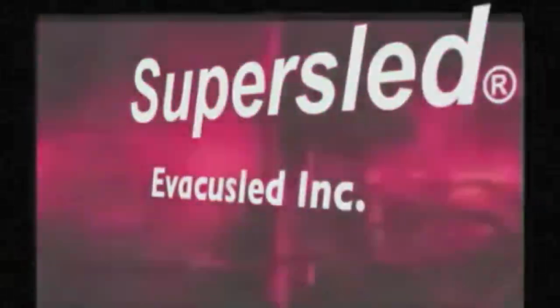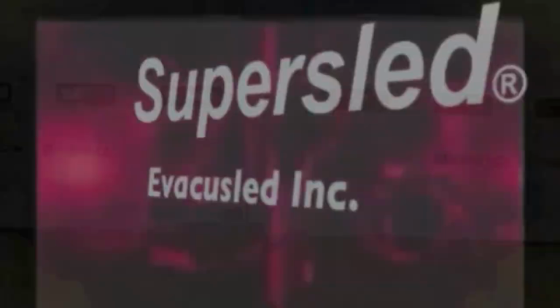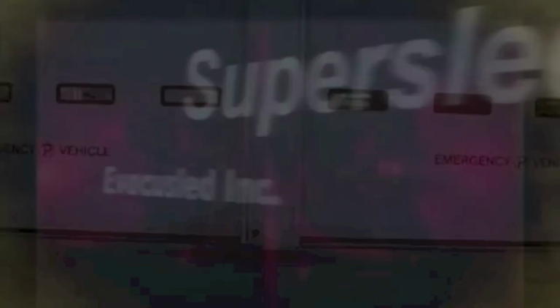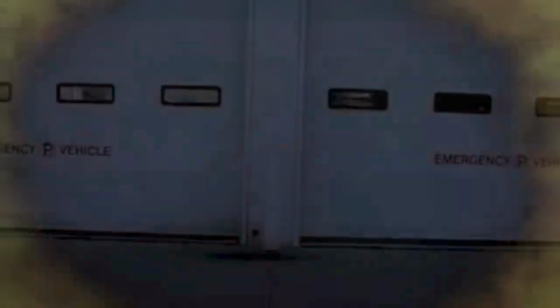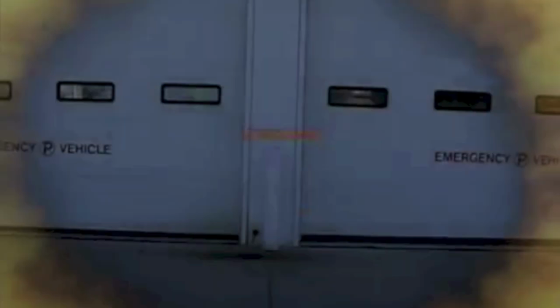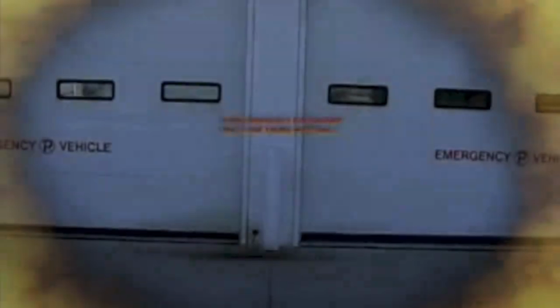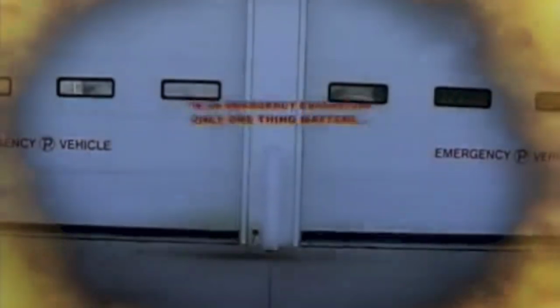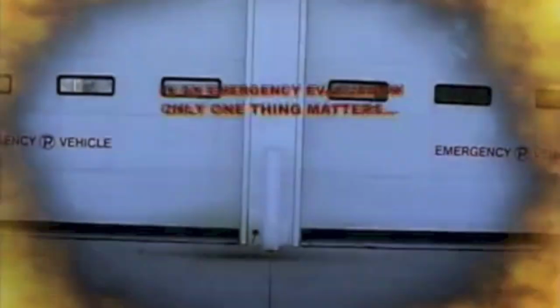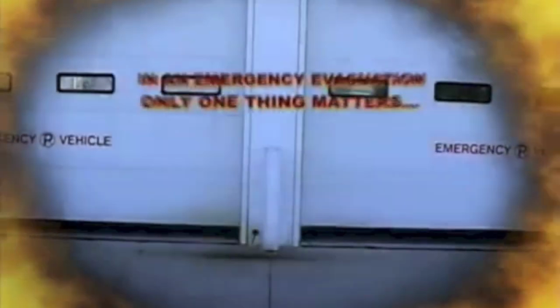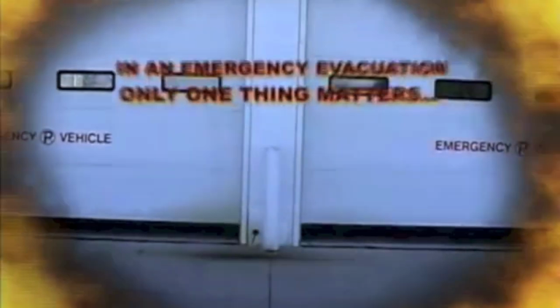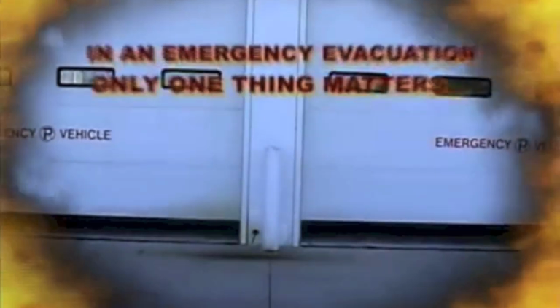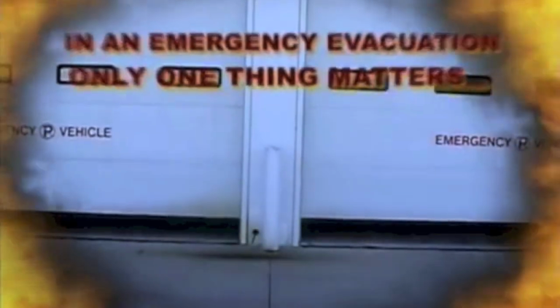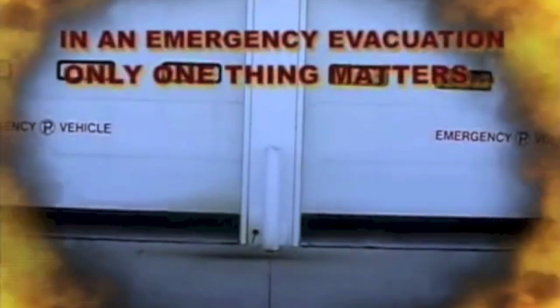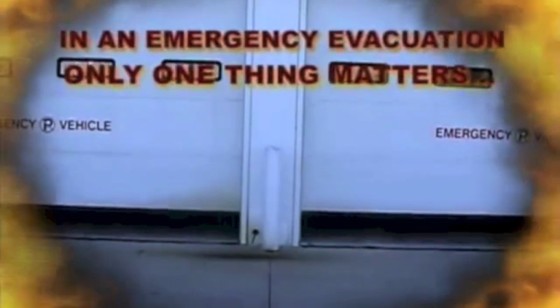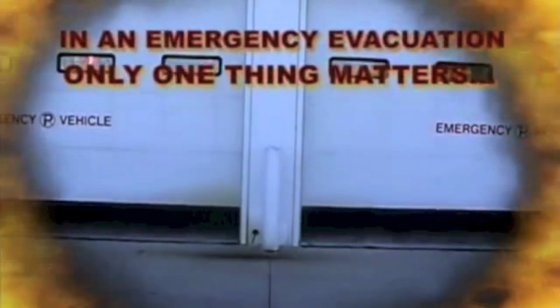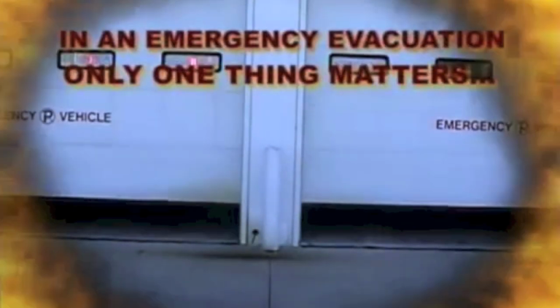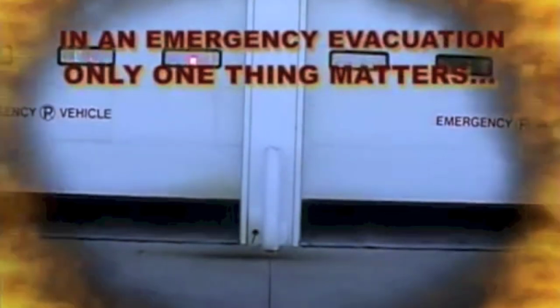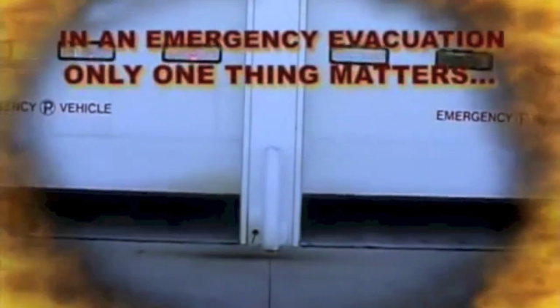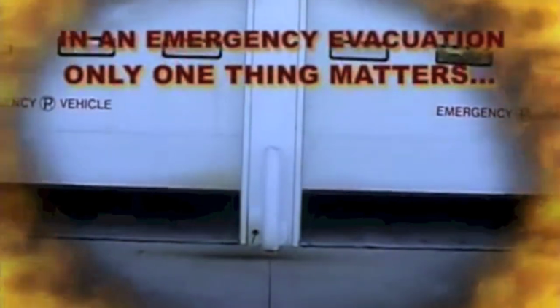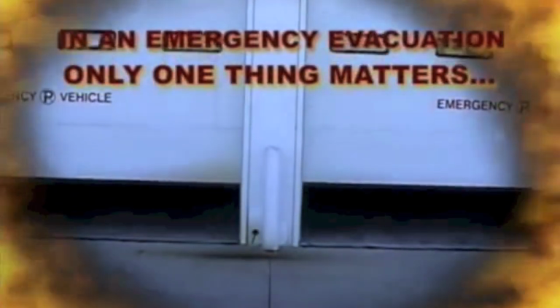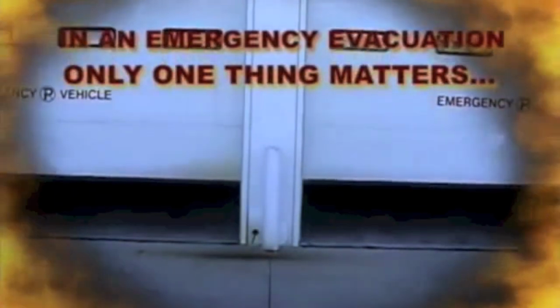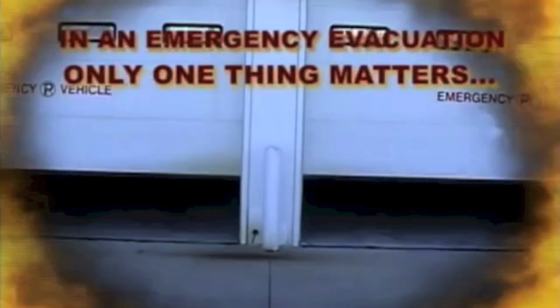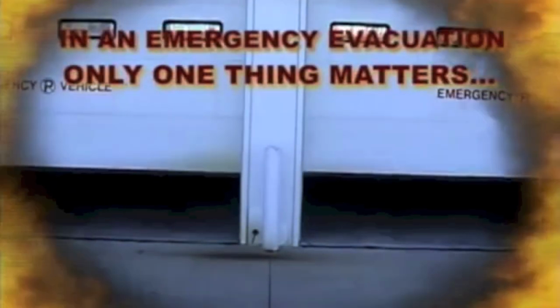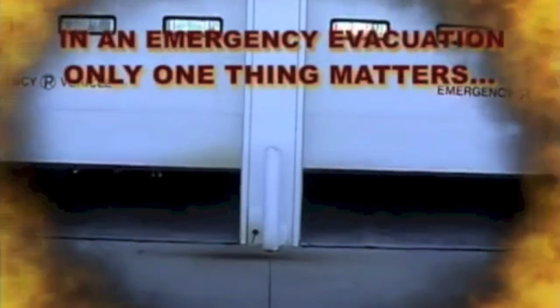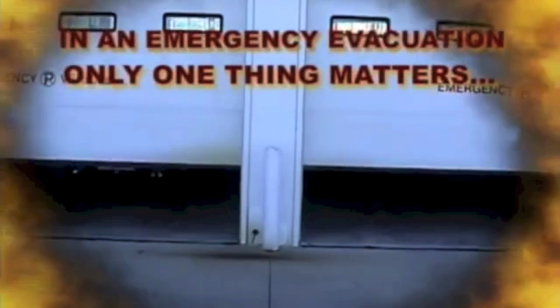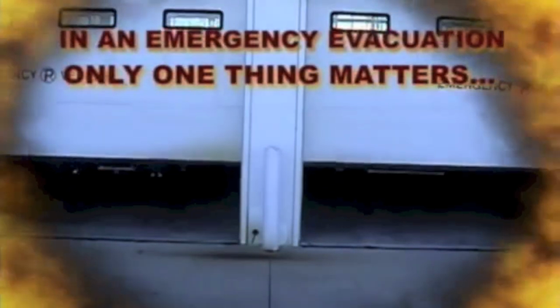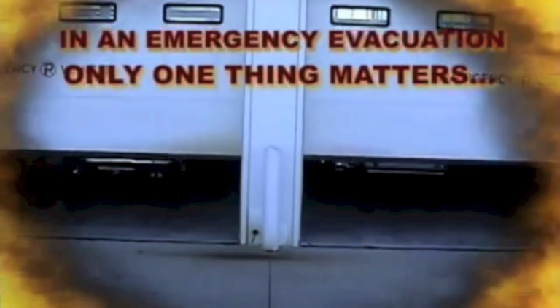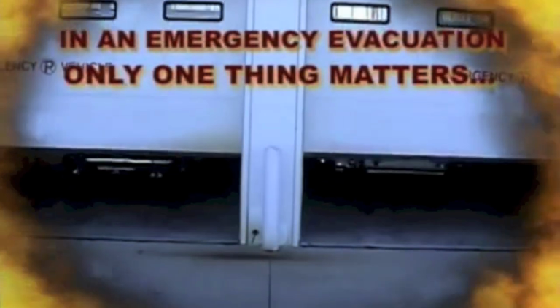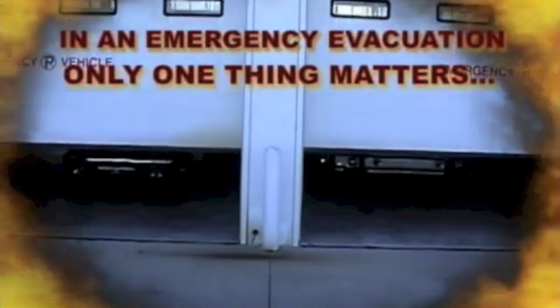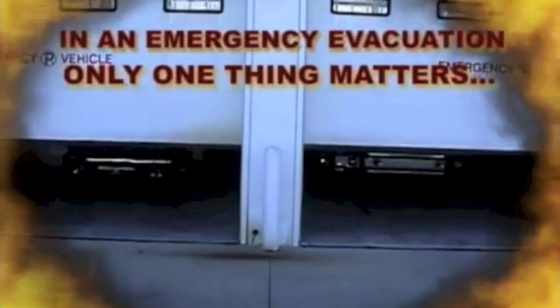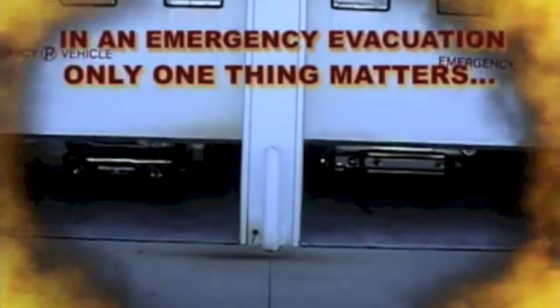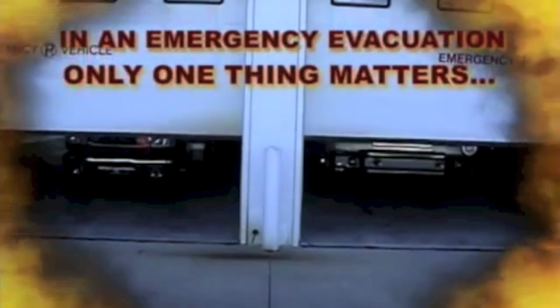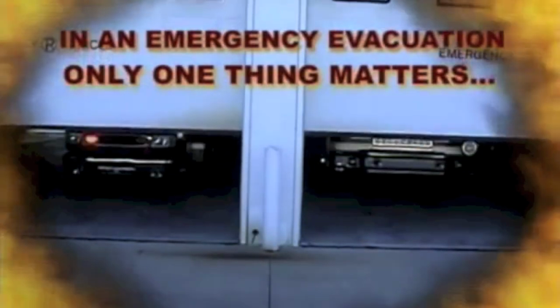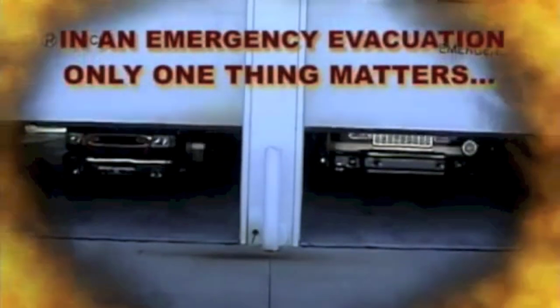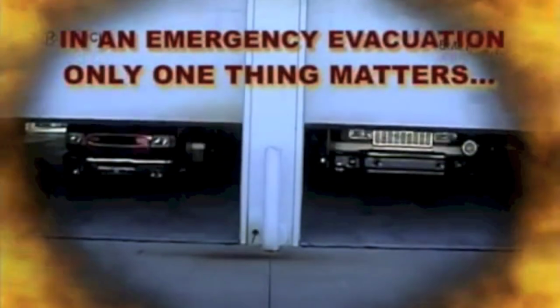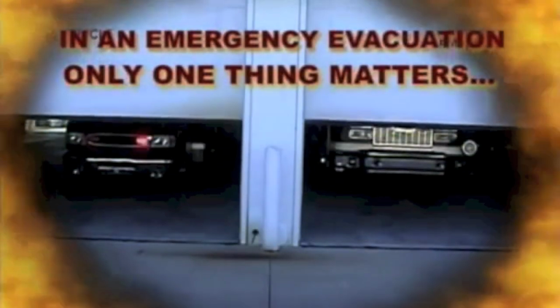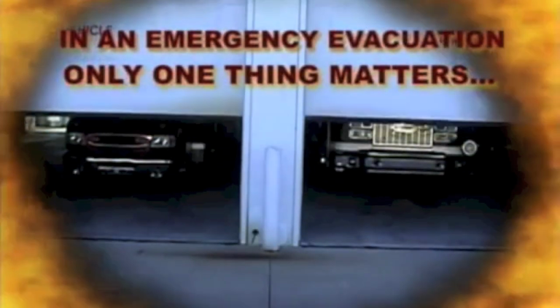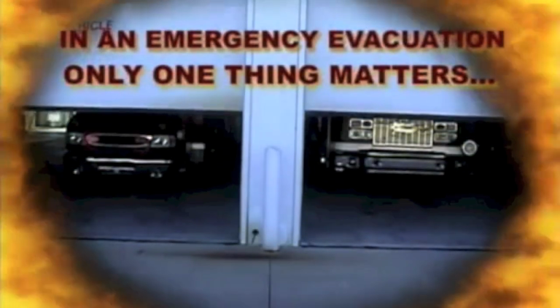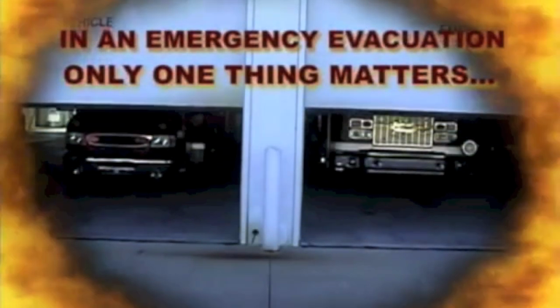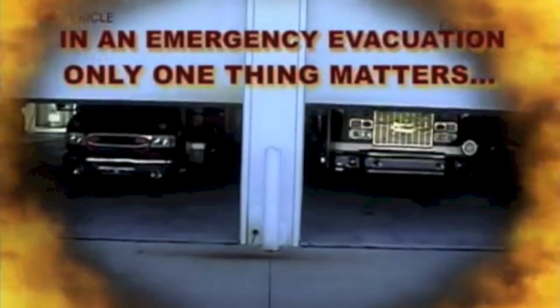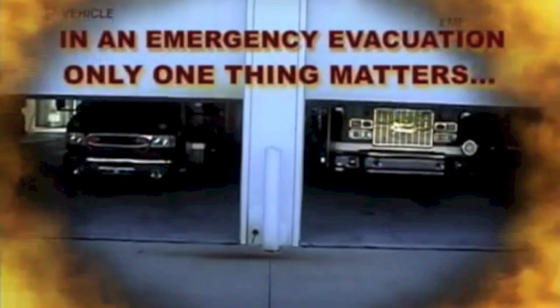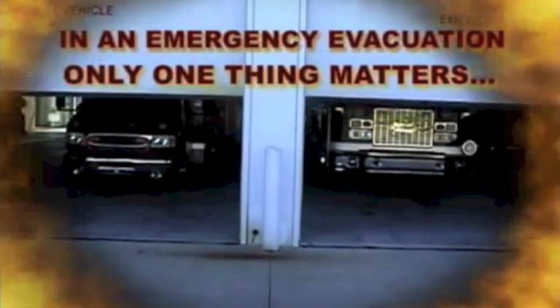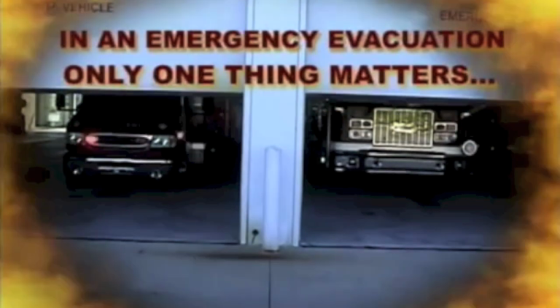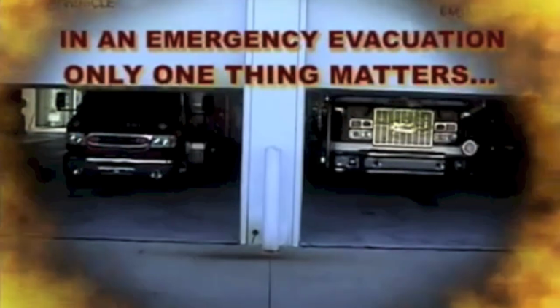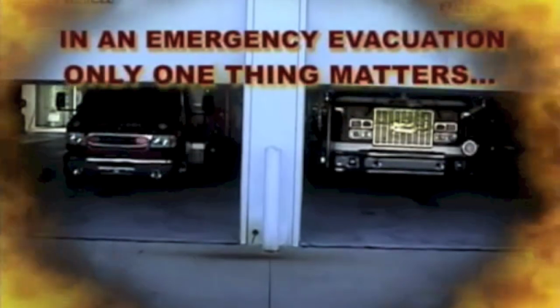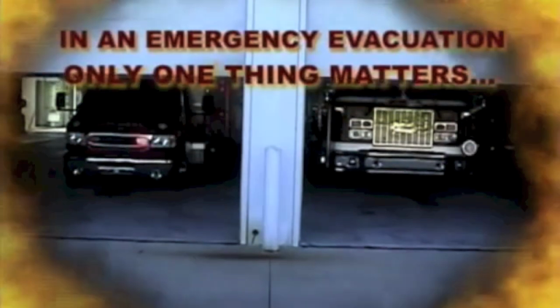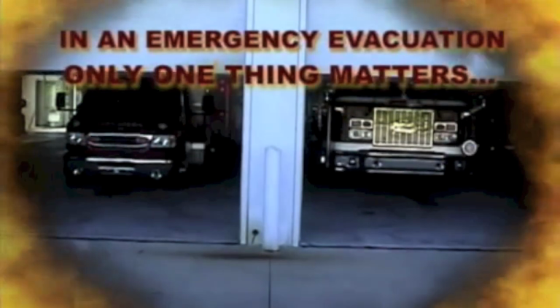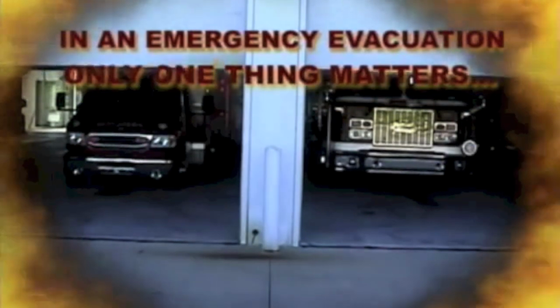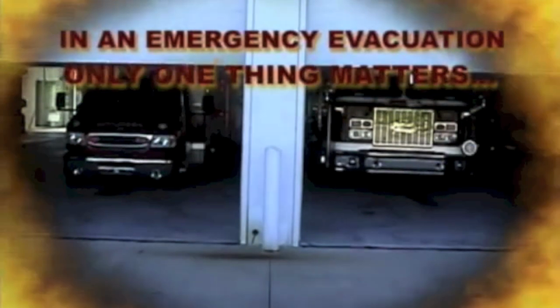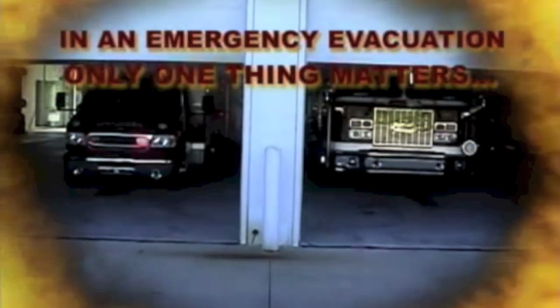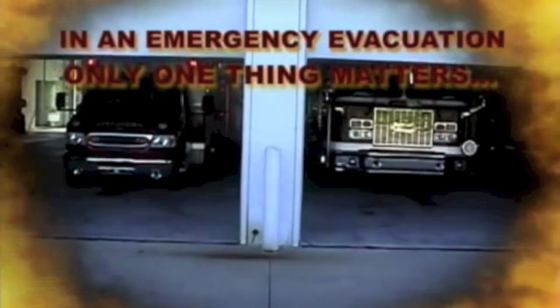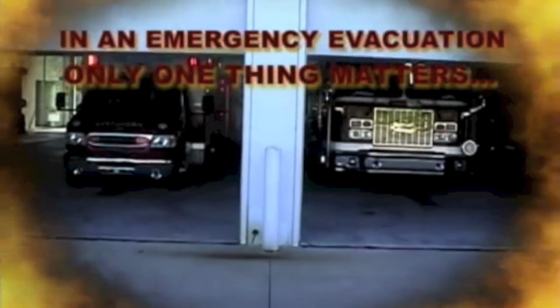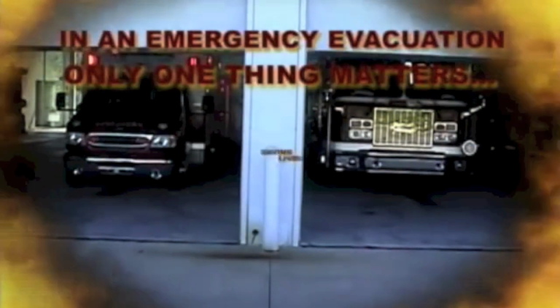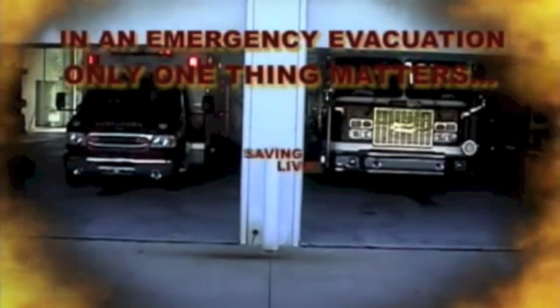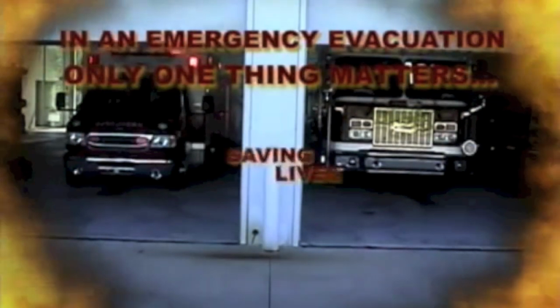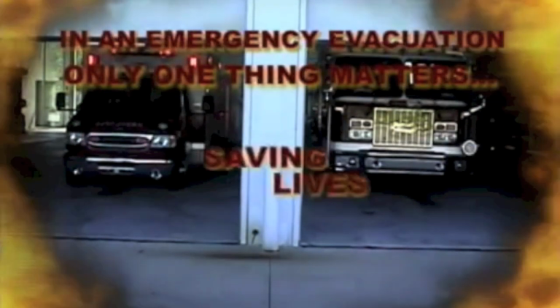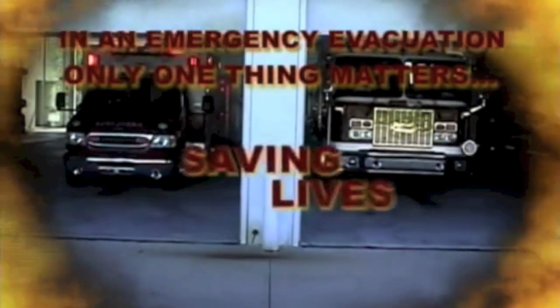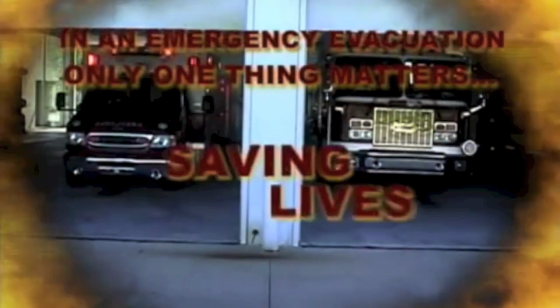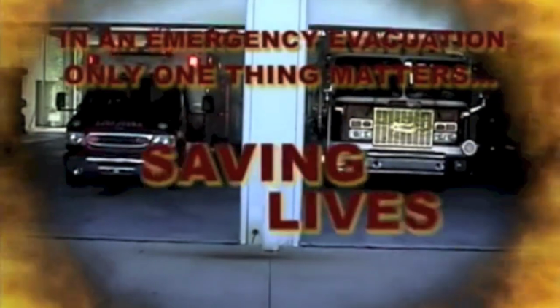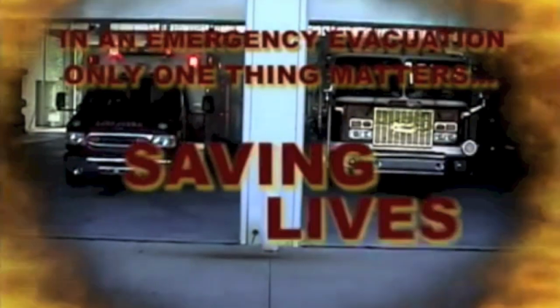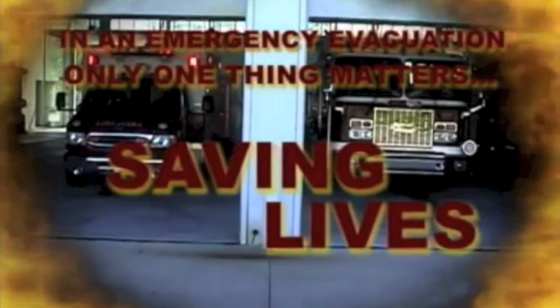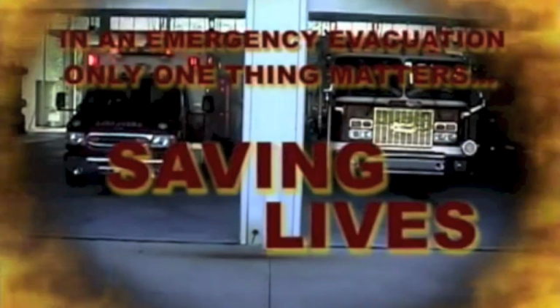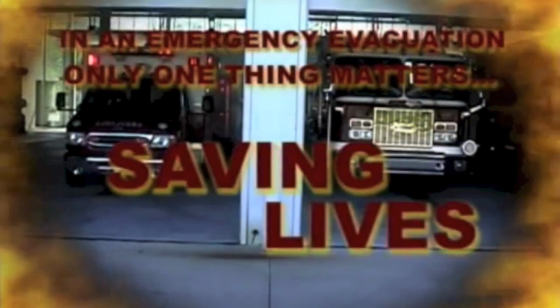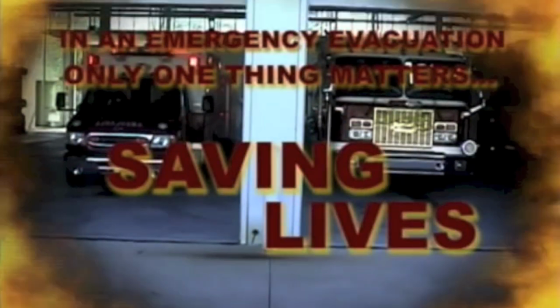In an emergency evacuation, only one thing matters. Saving lives.